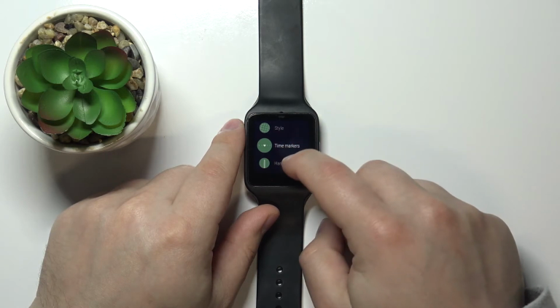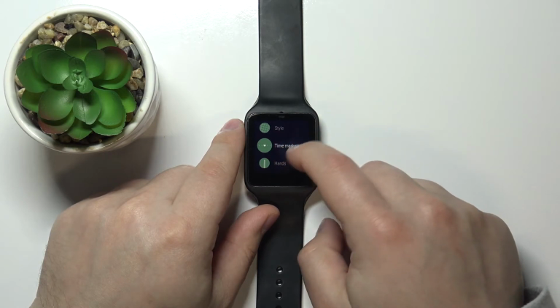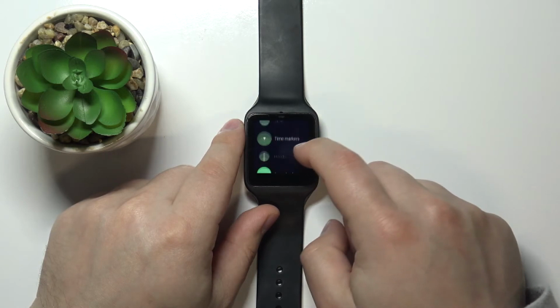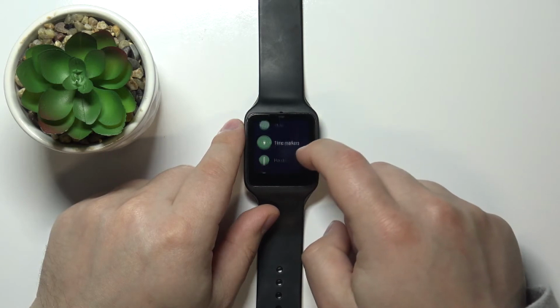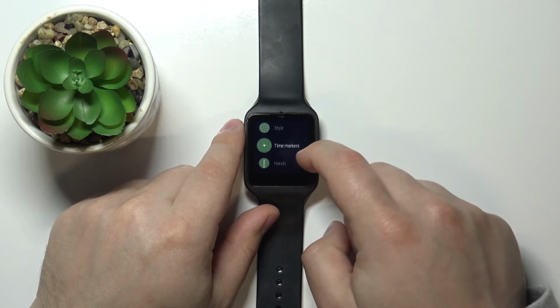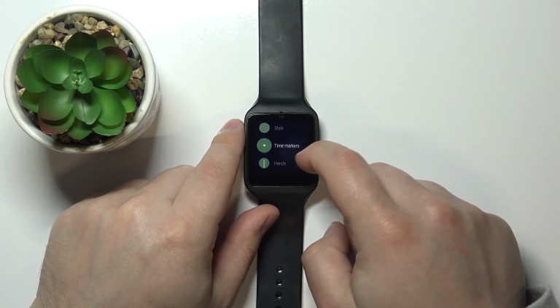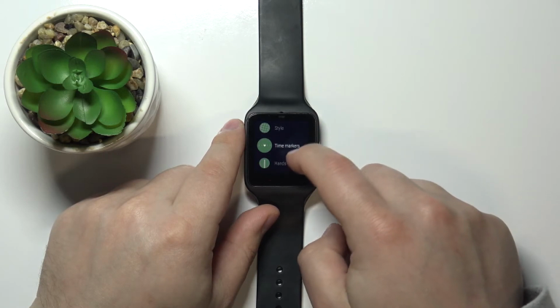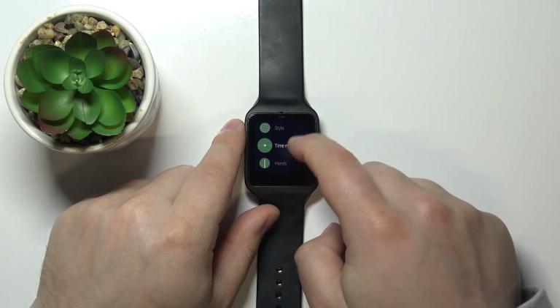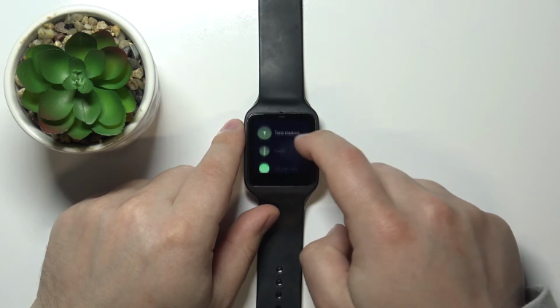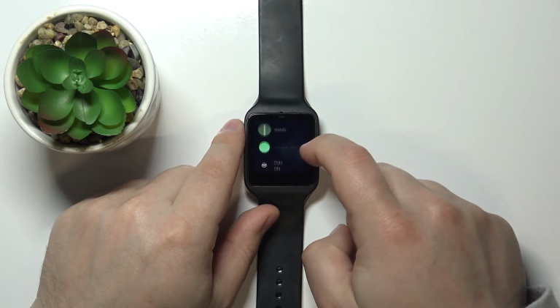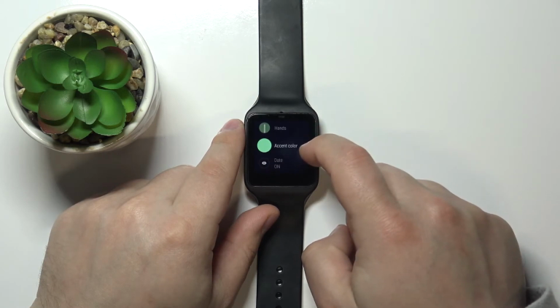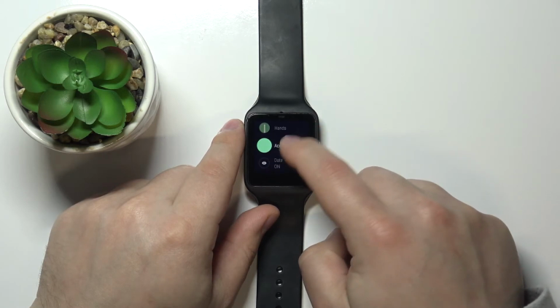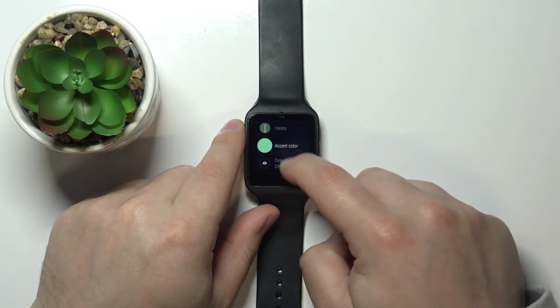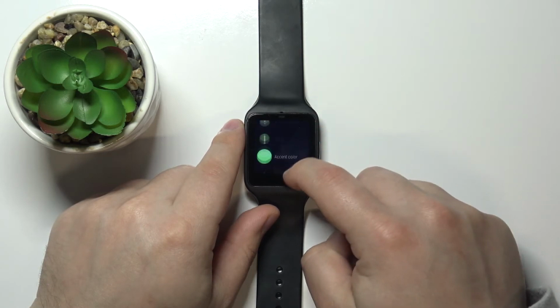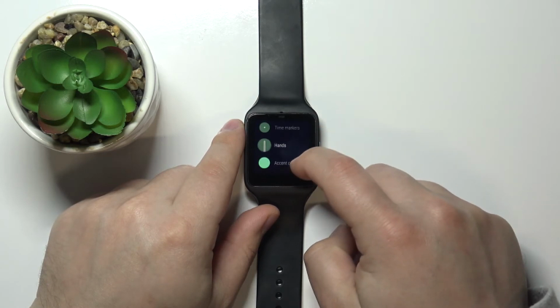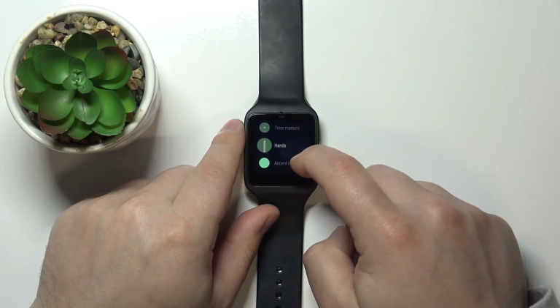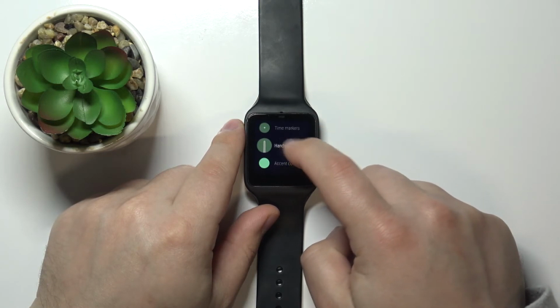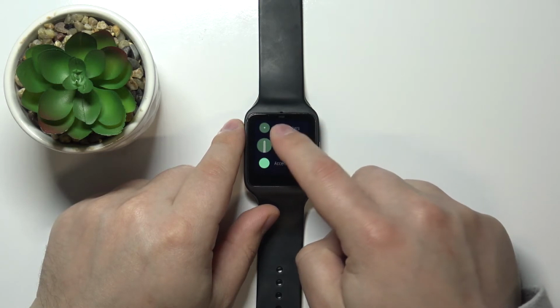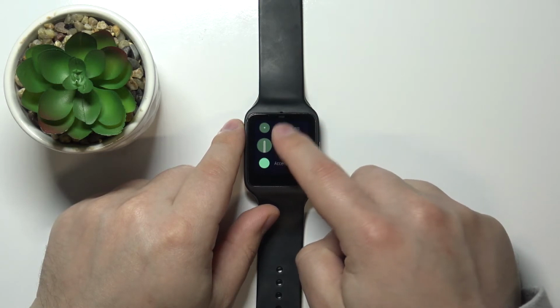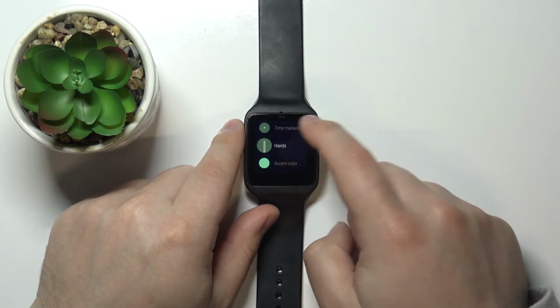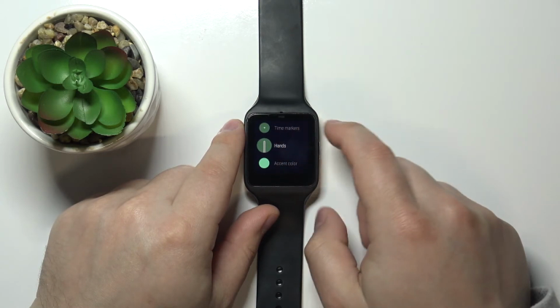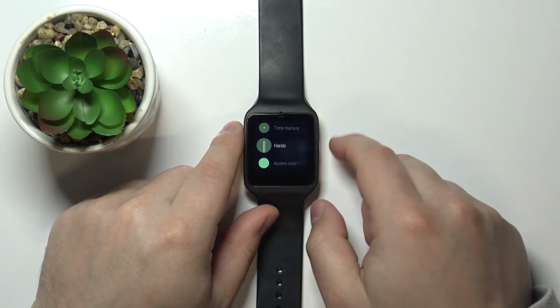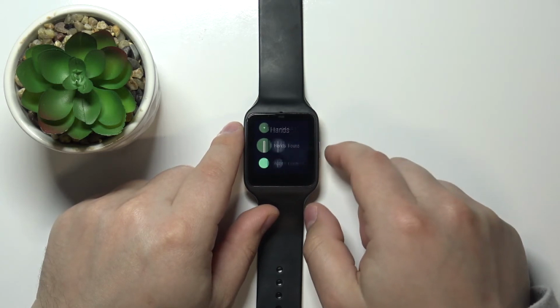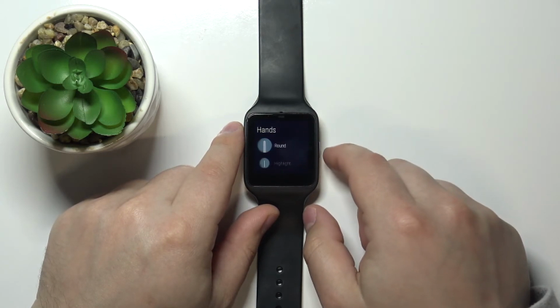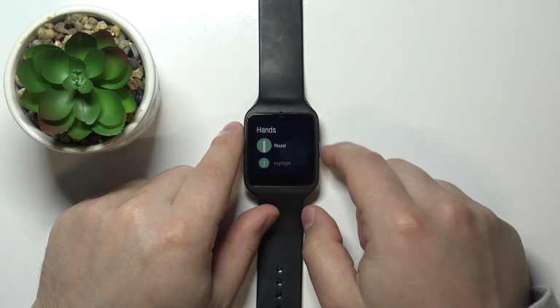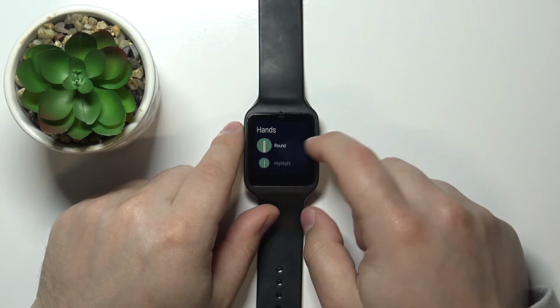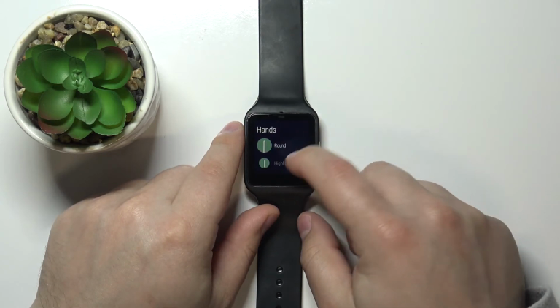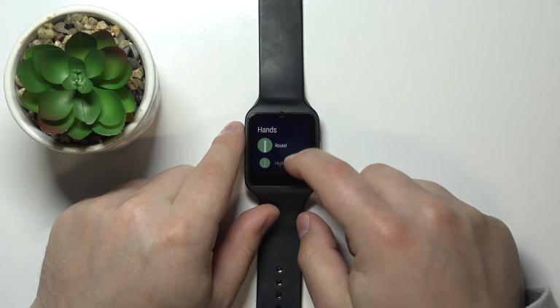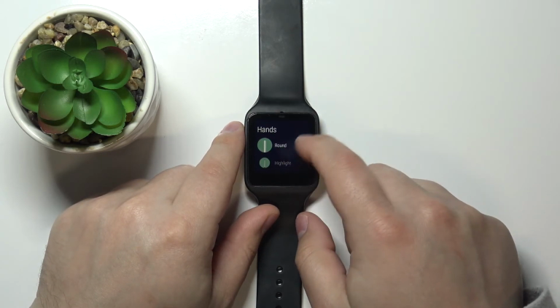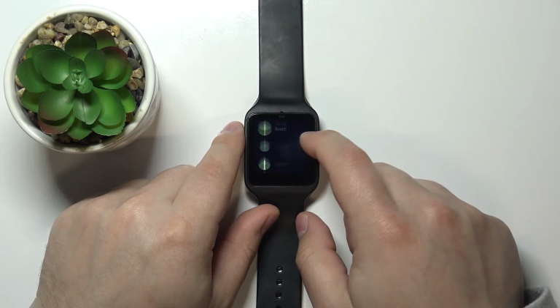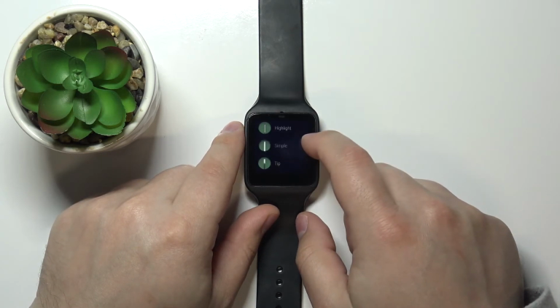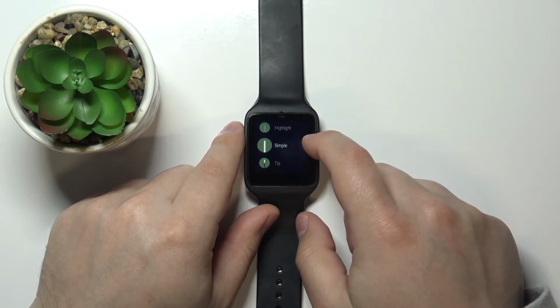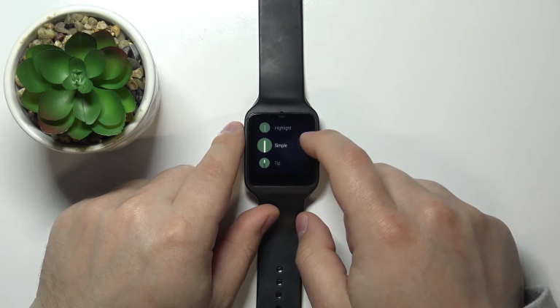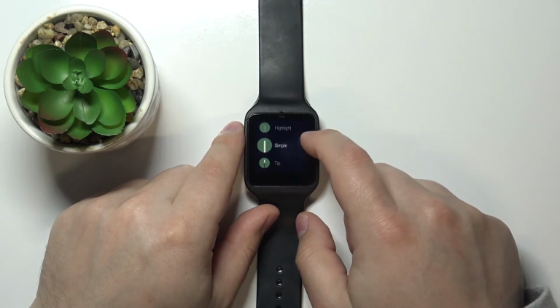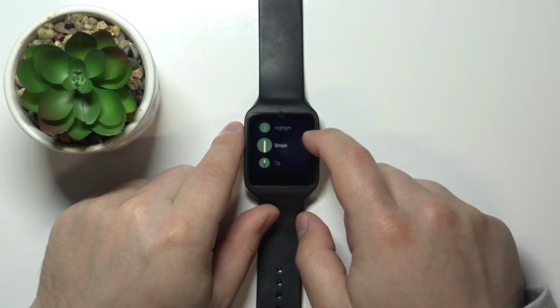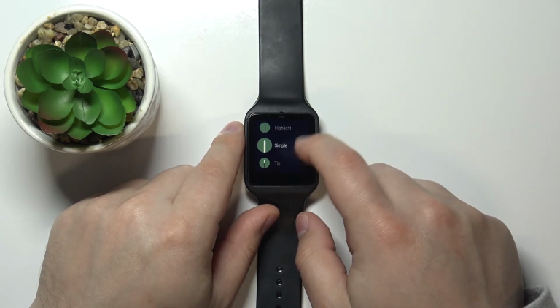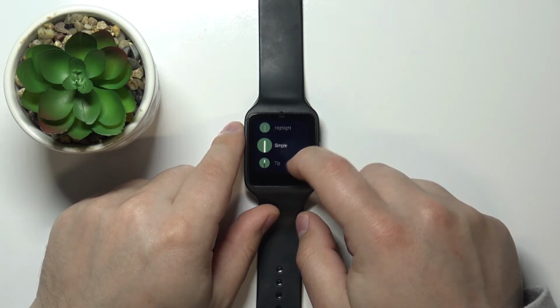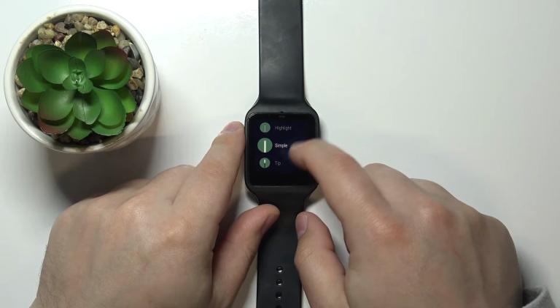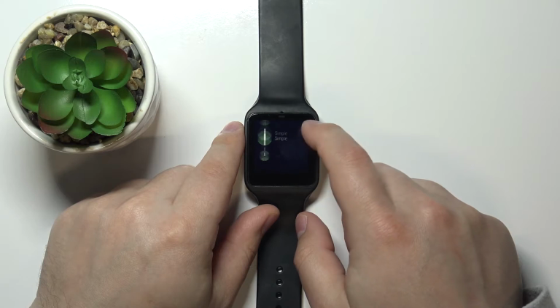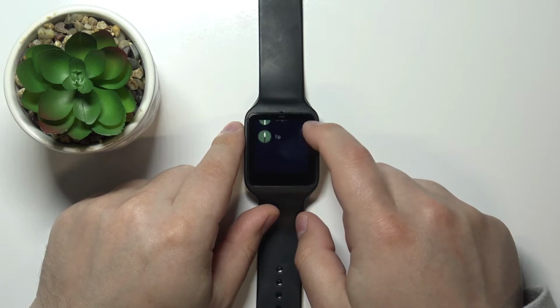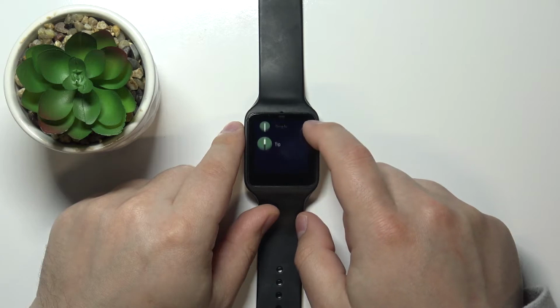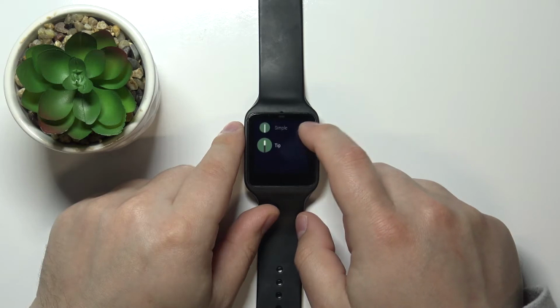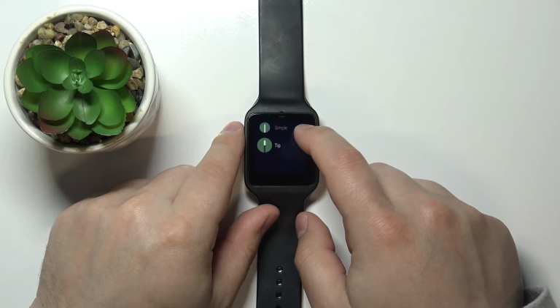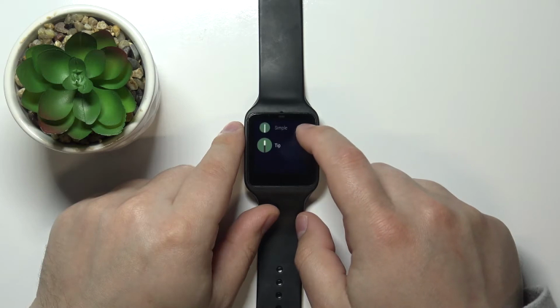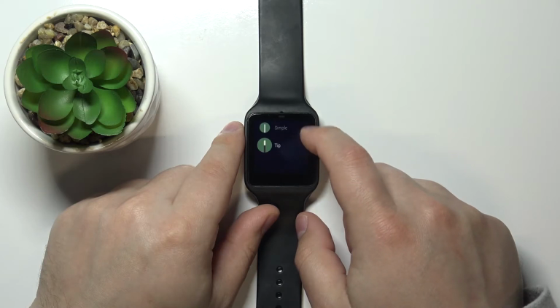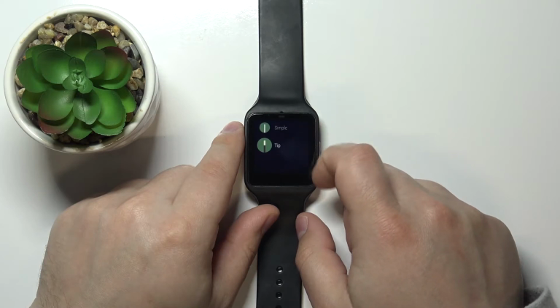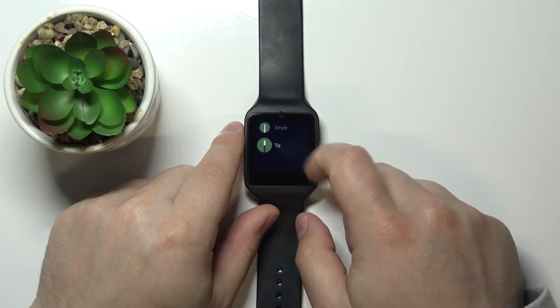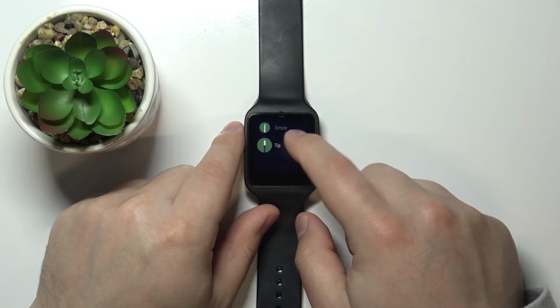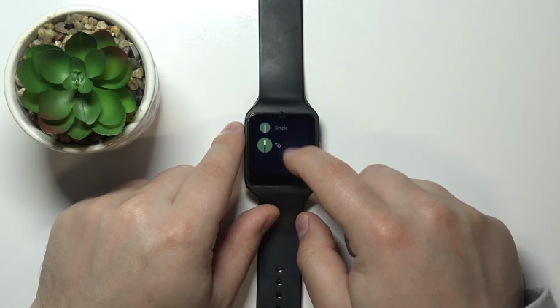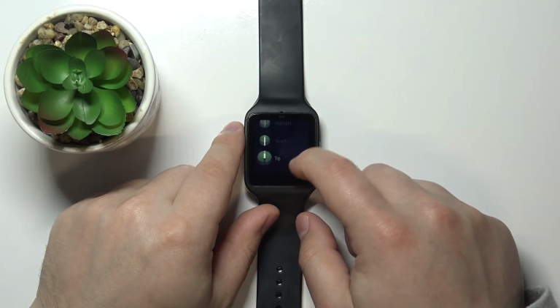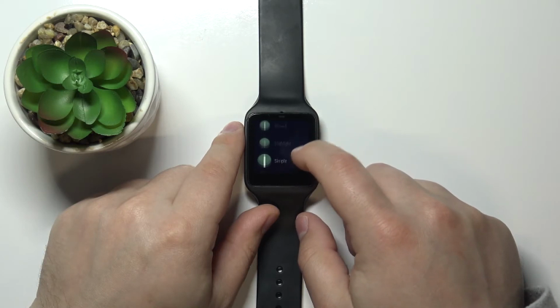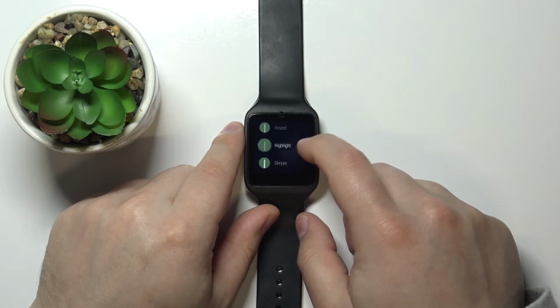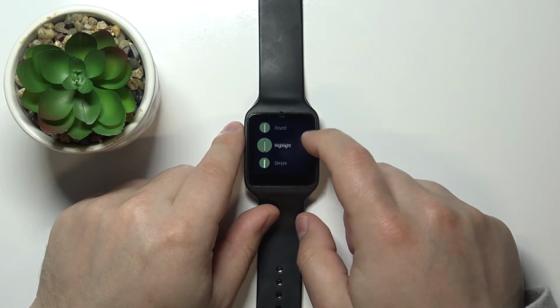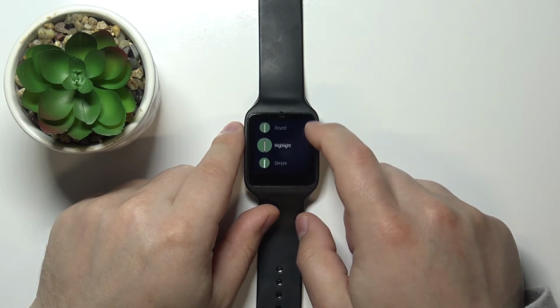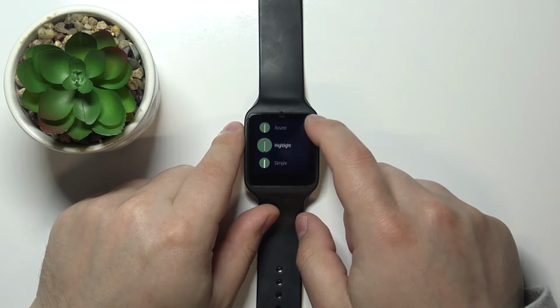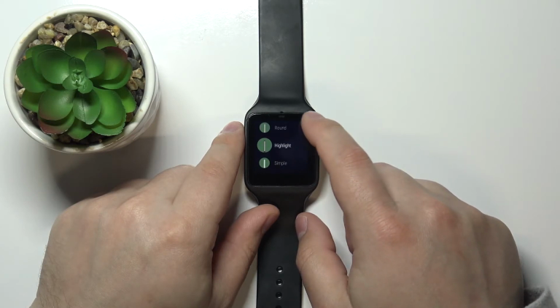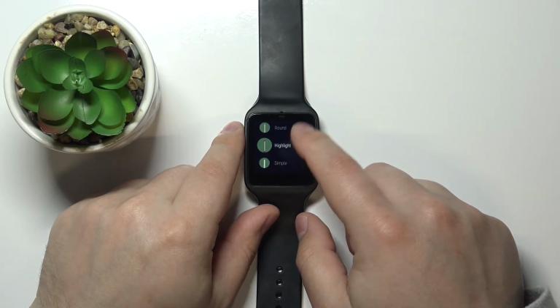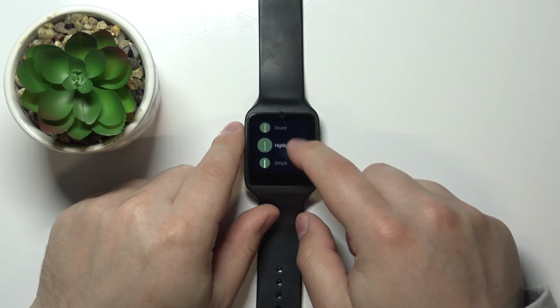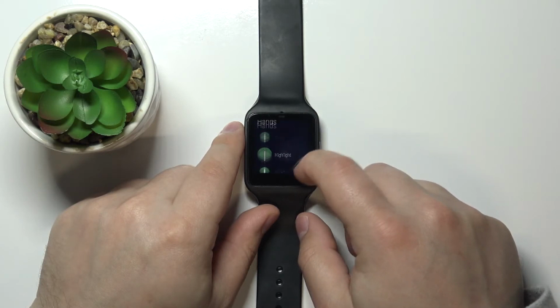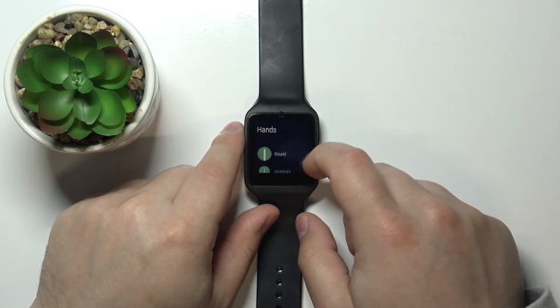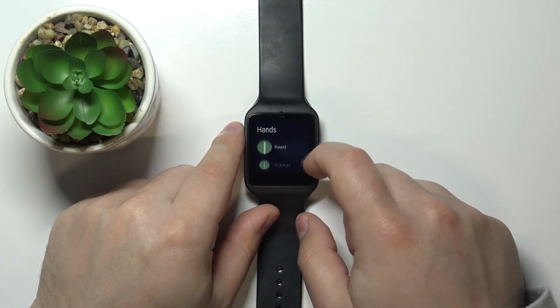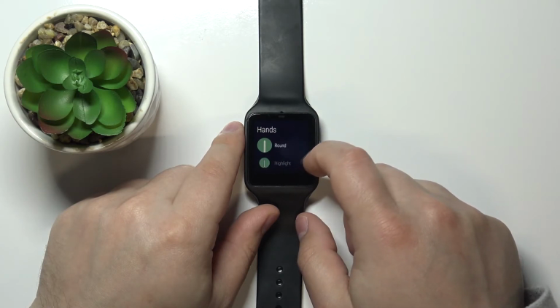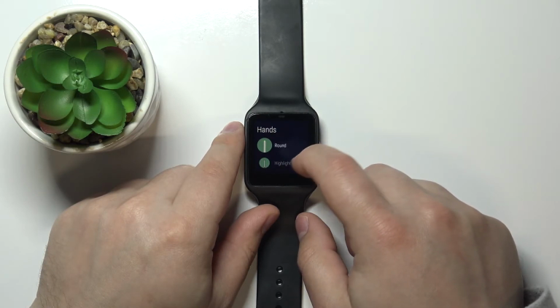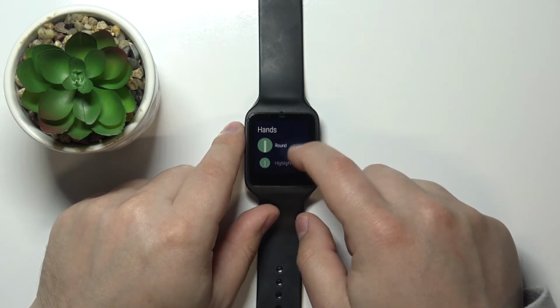Then we have hands. Let's select it. You have different types: tip, simple, highlight, and round.